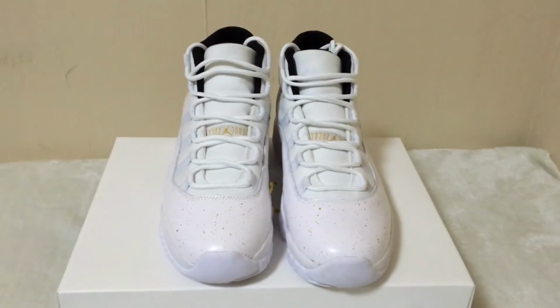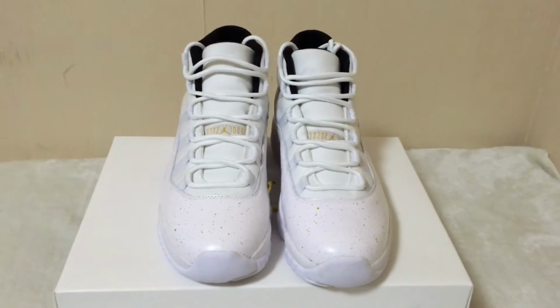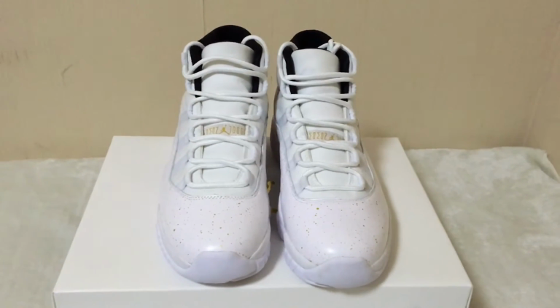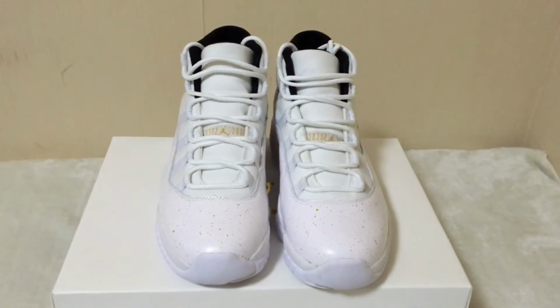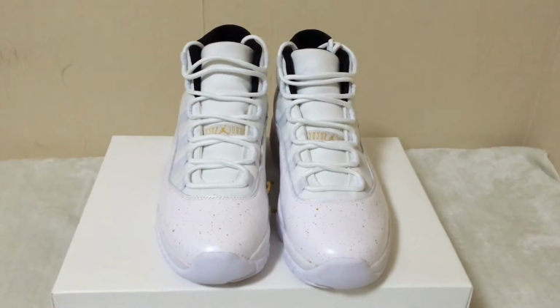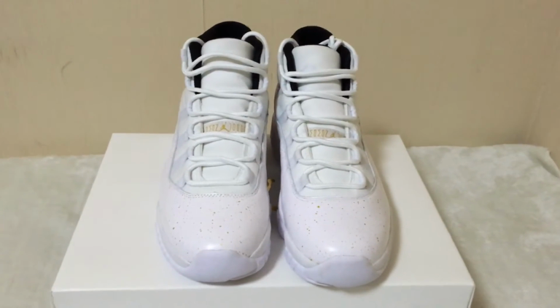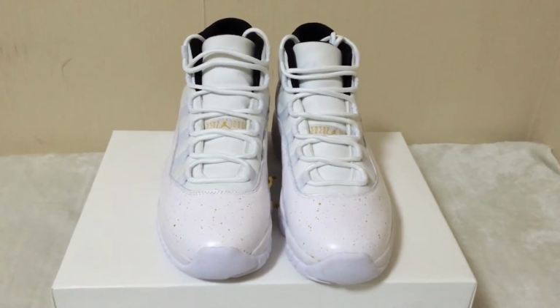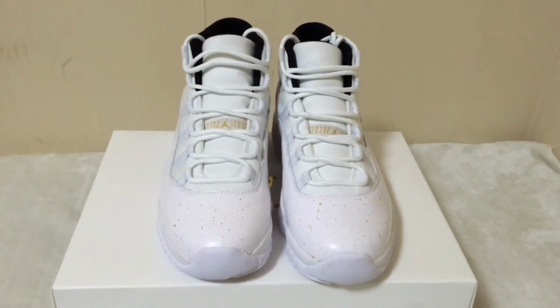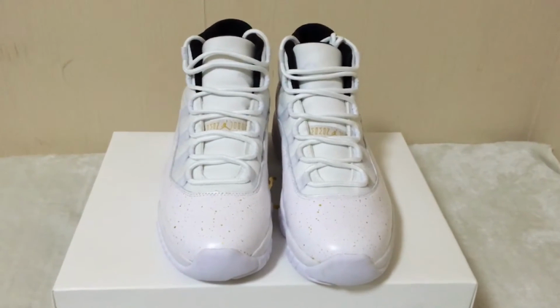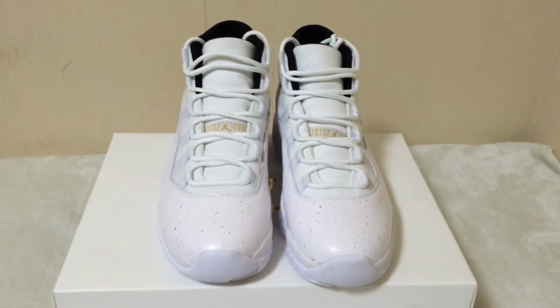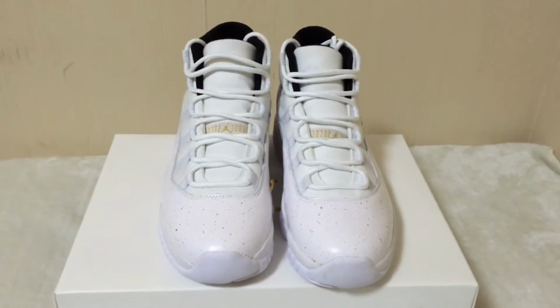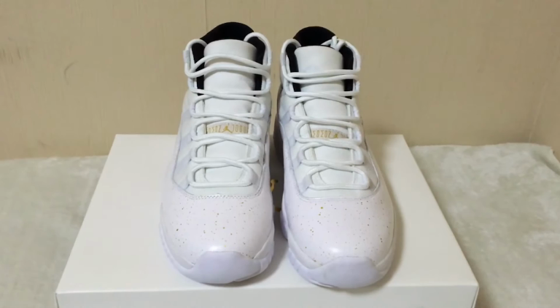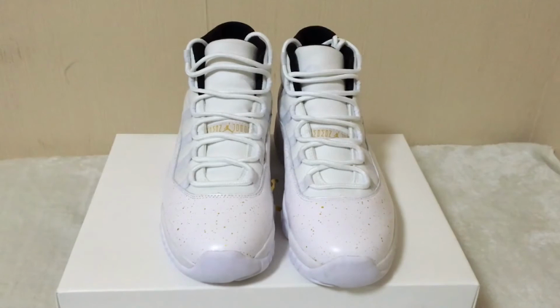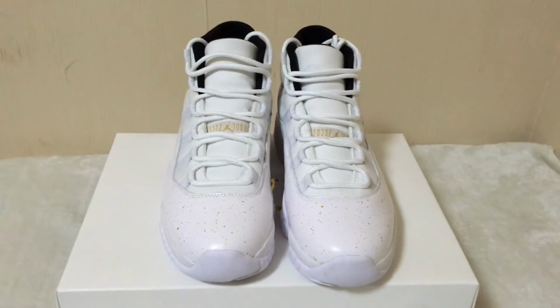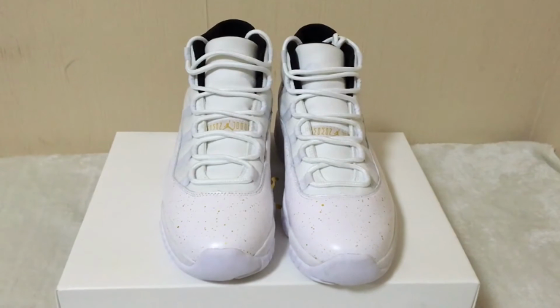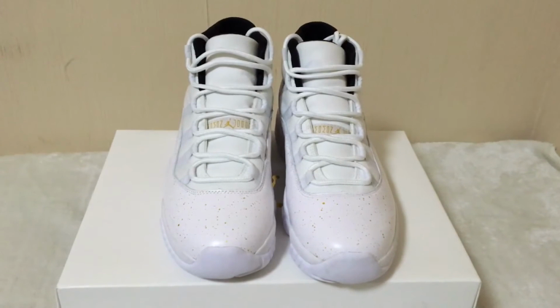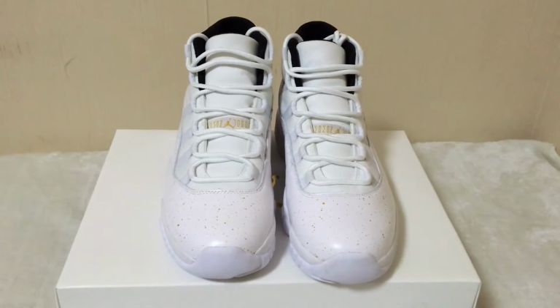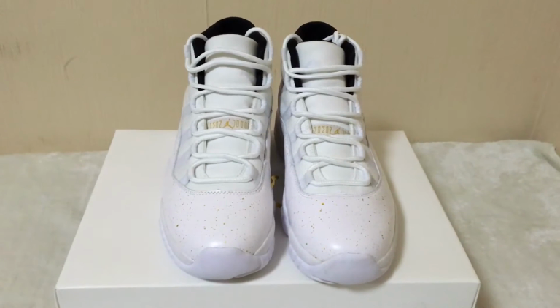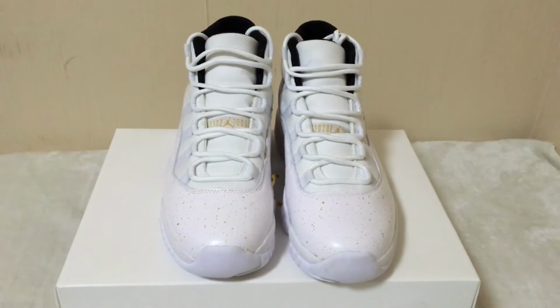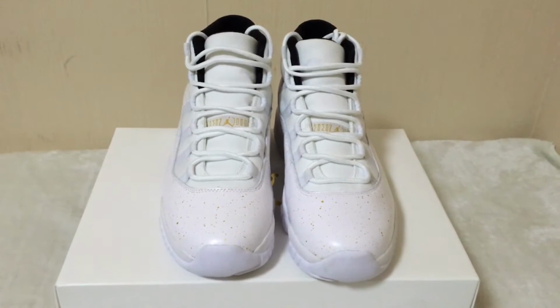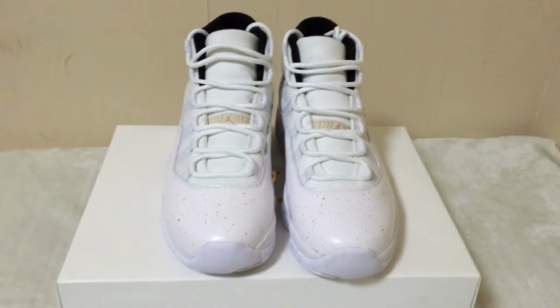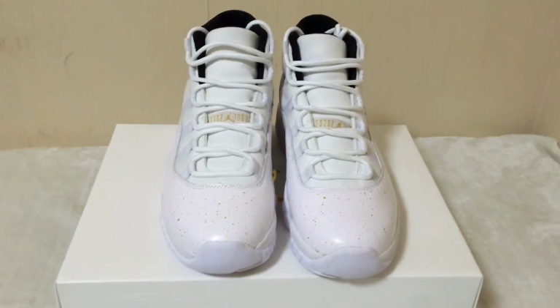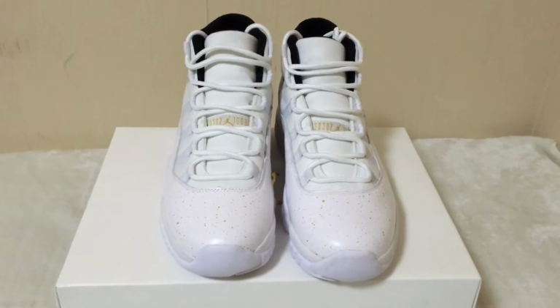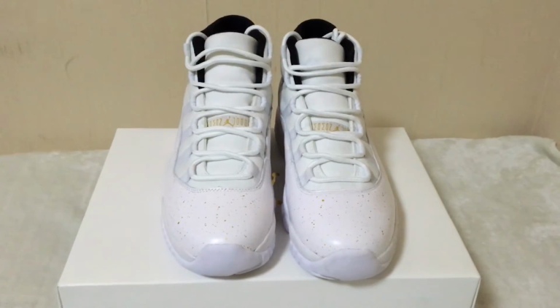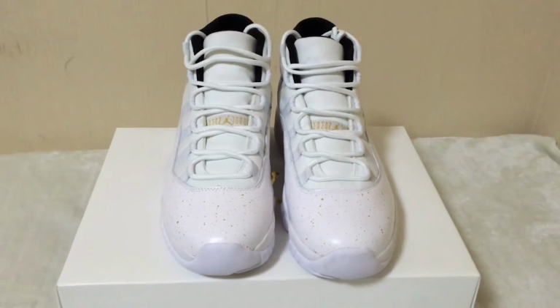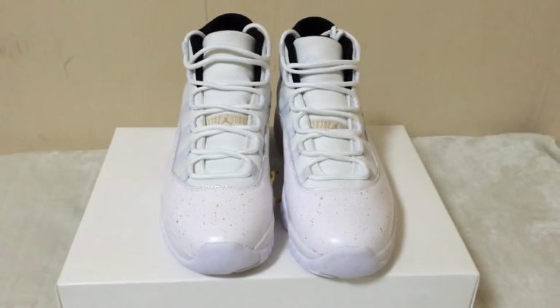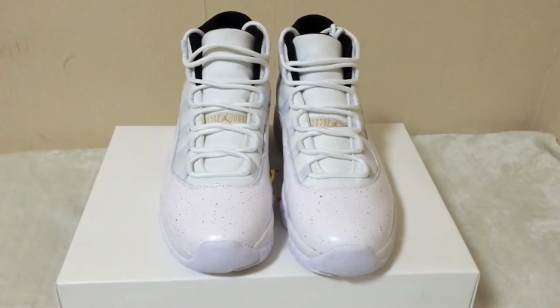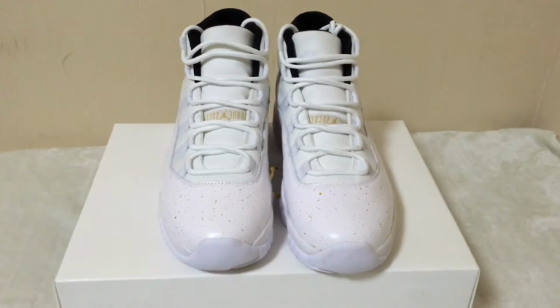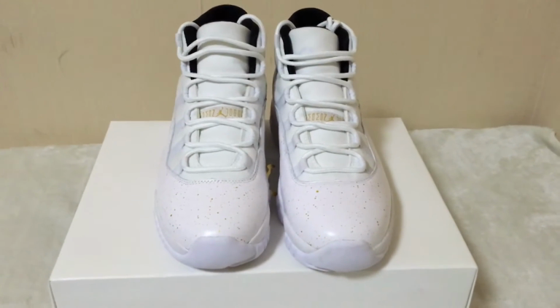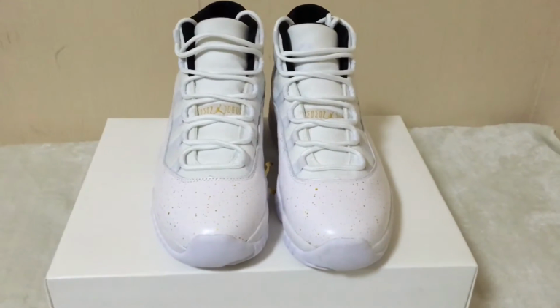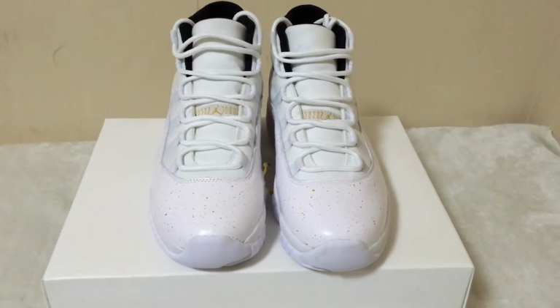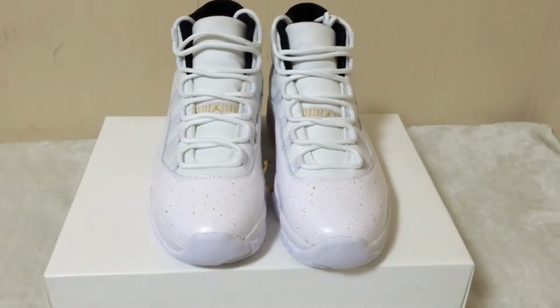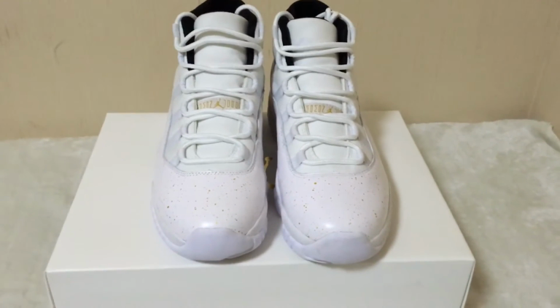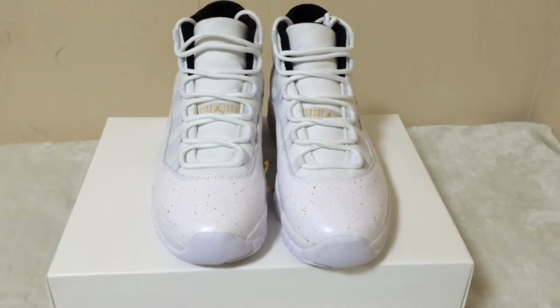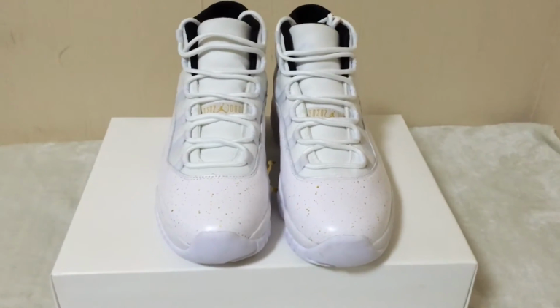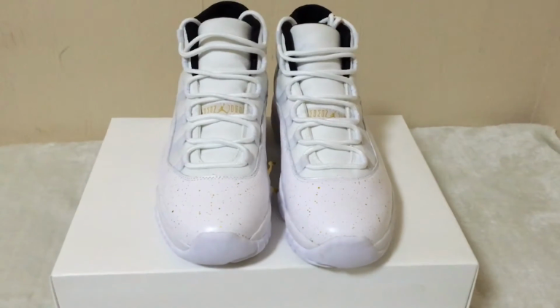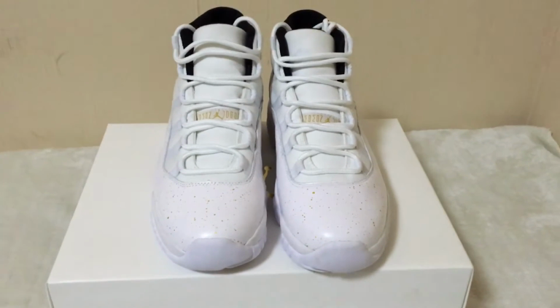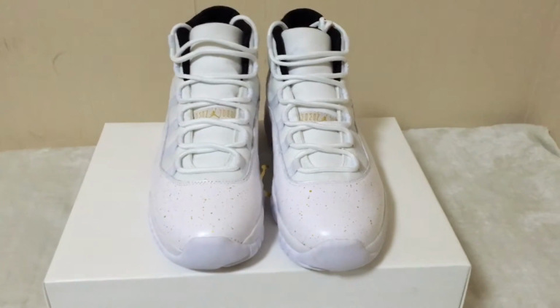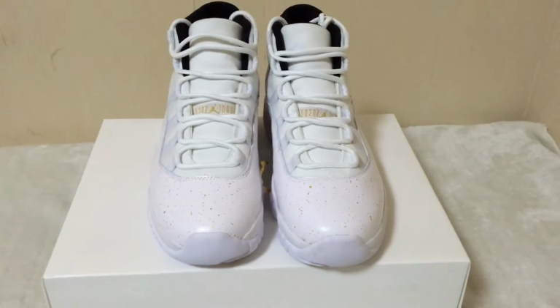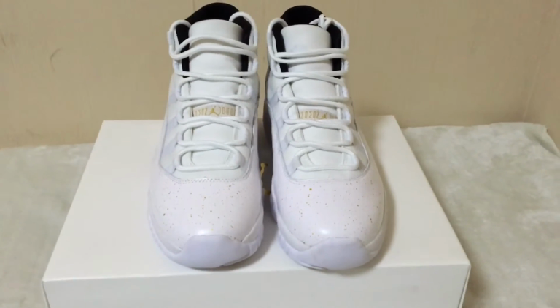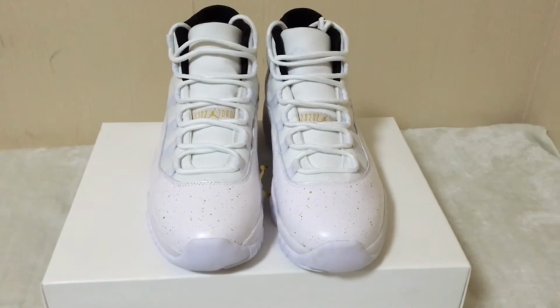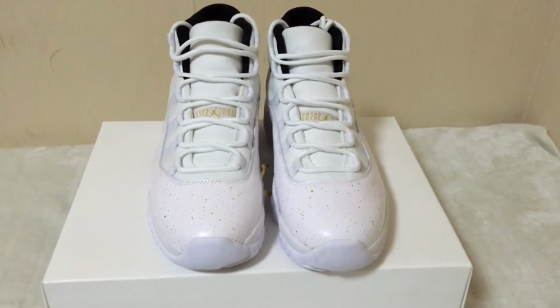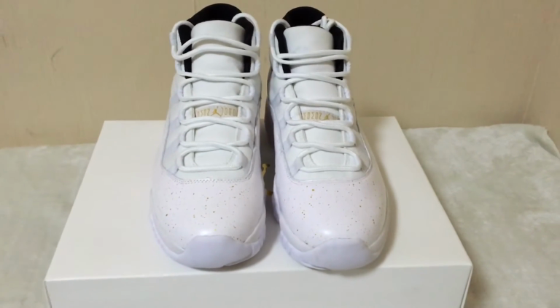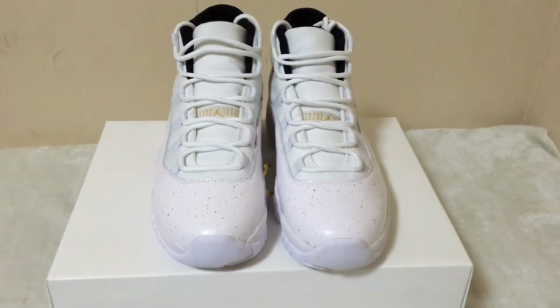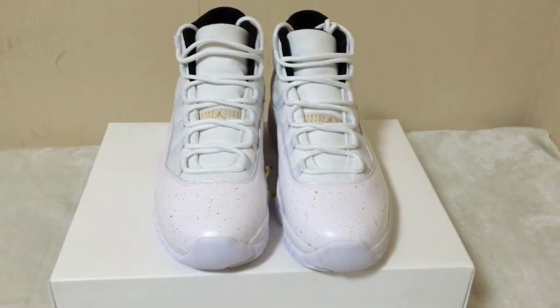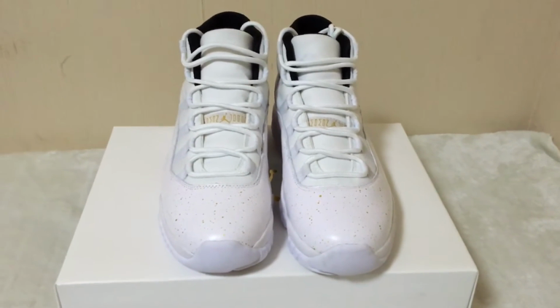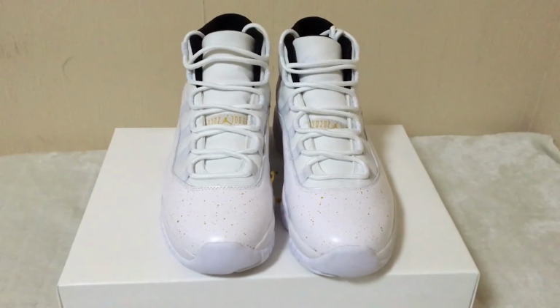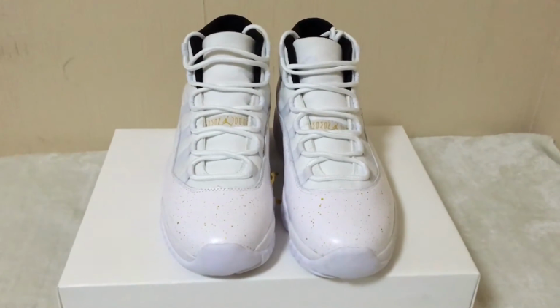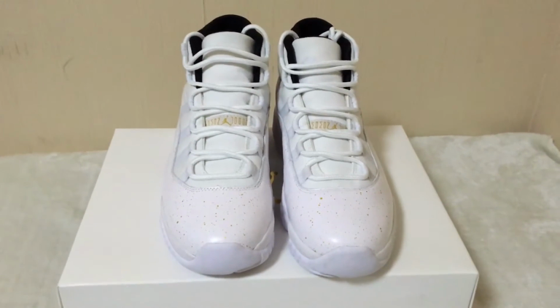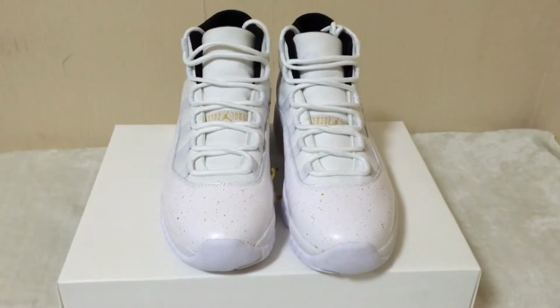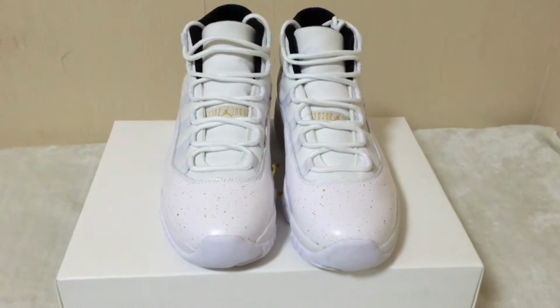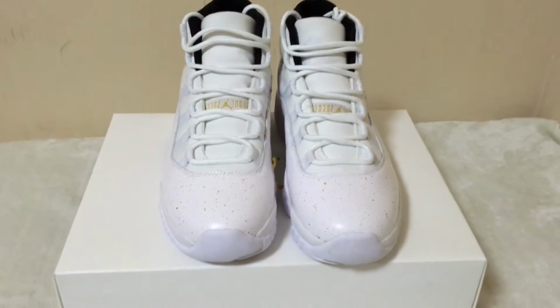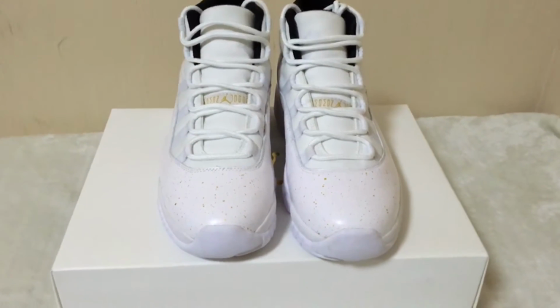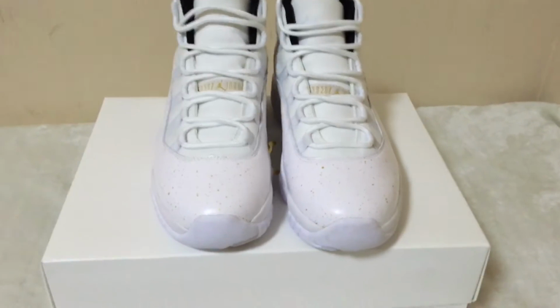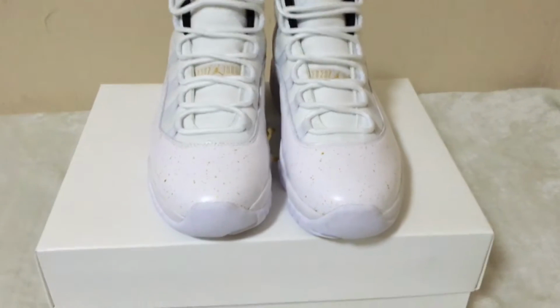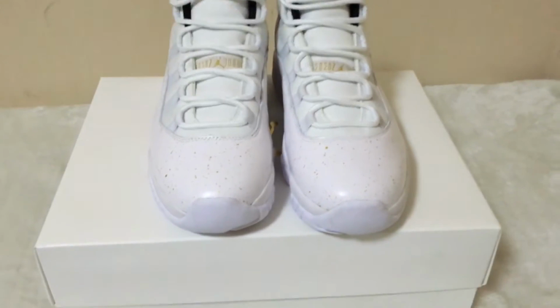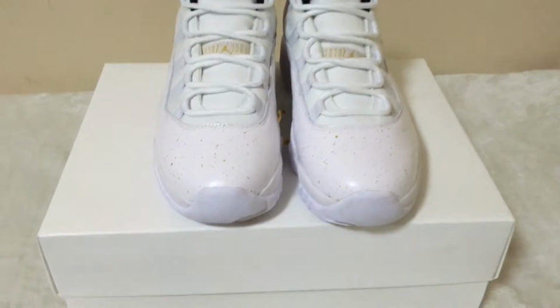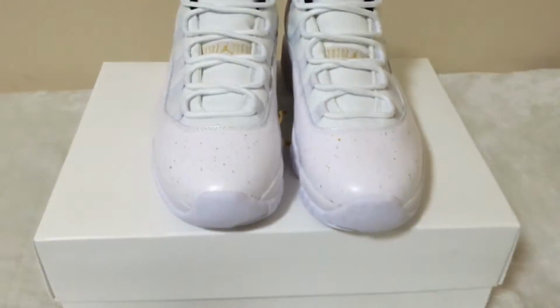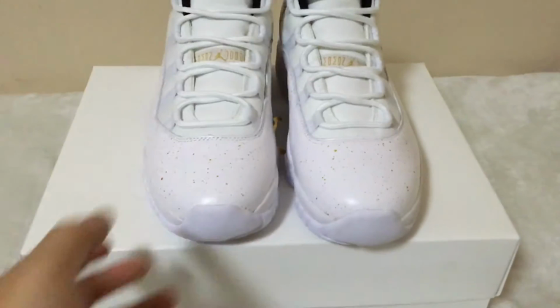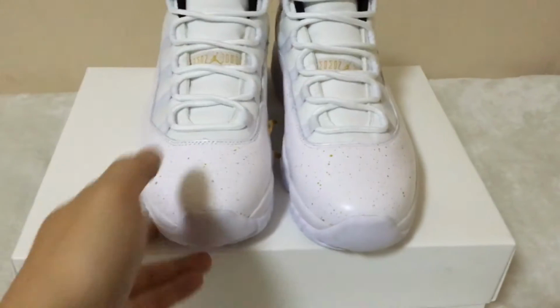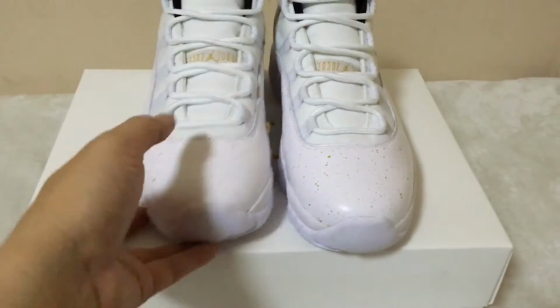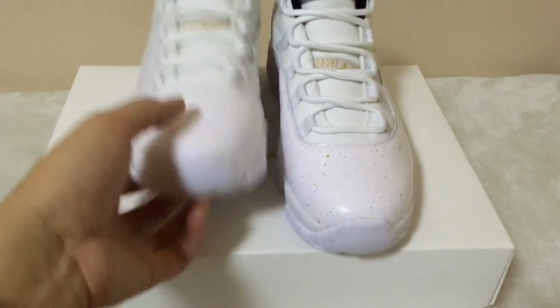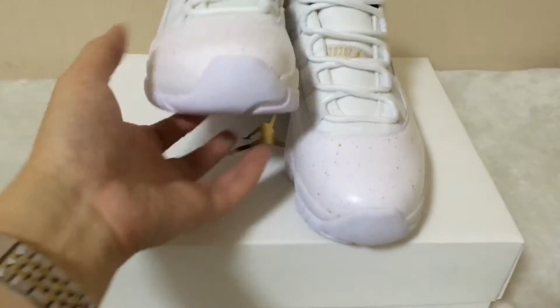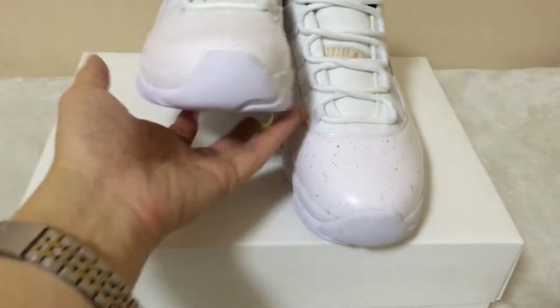Here's the Air Jordan 11 customized shoes OVO. Let me show the shoes now.